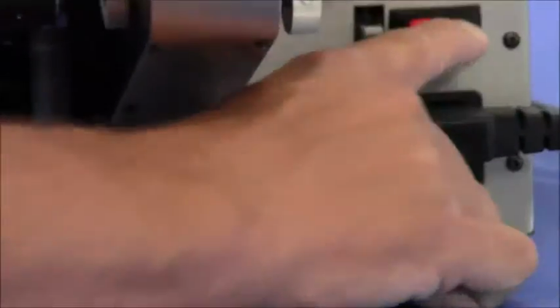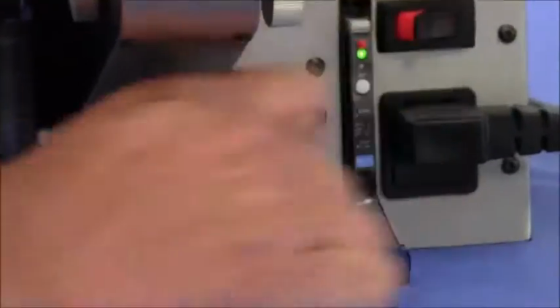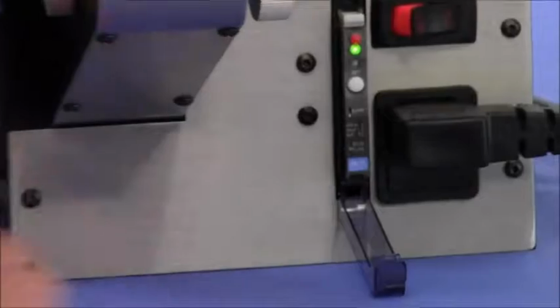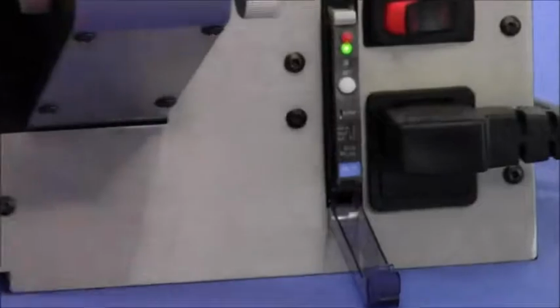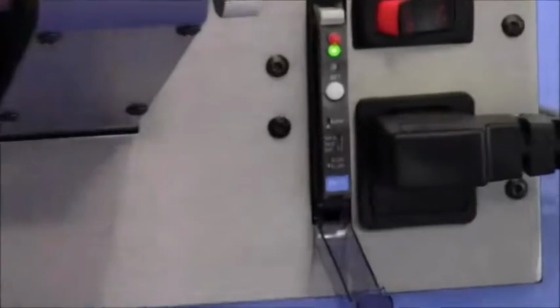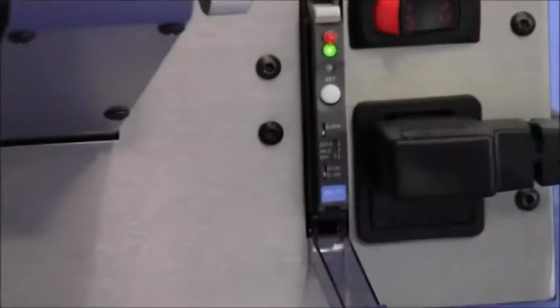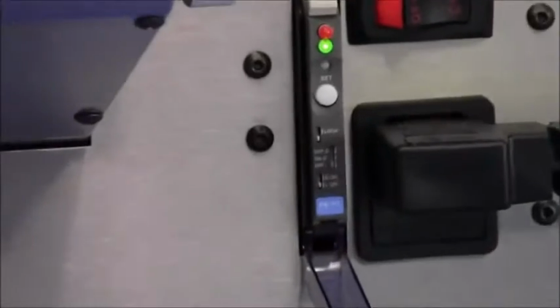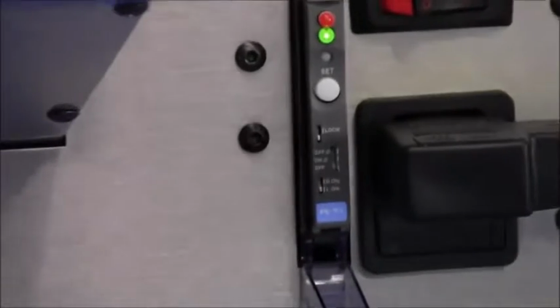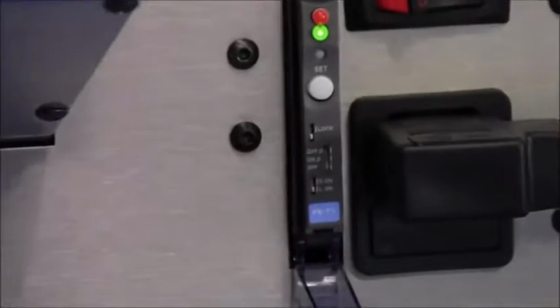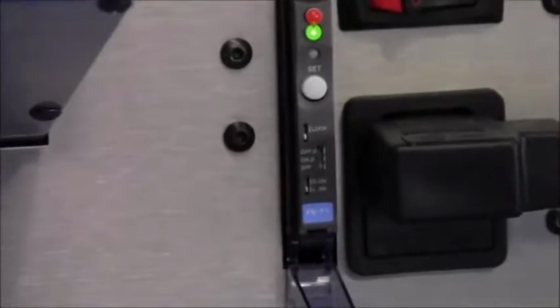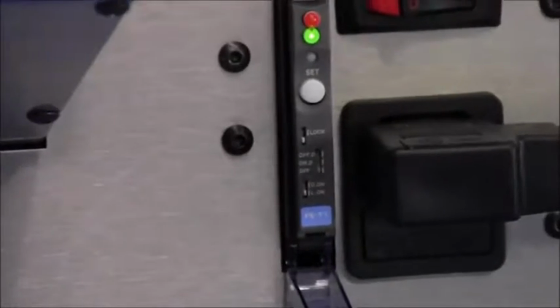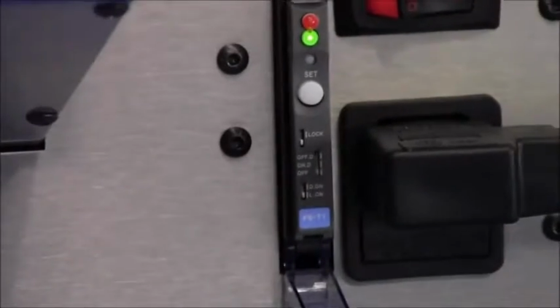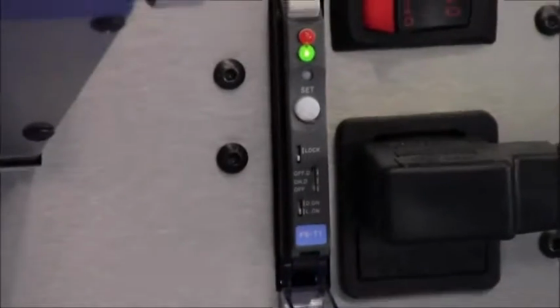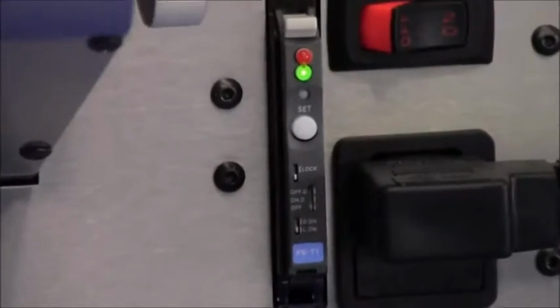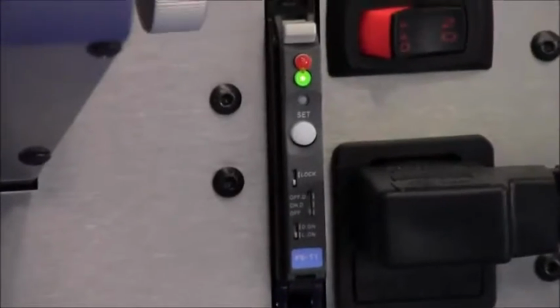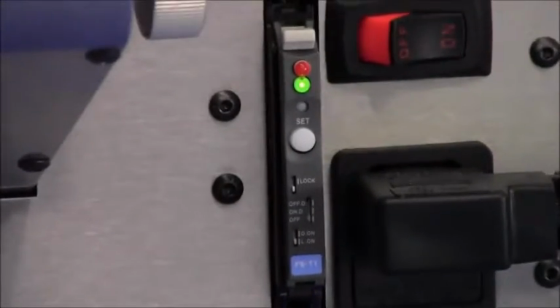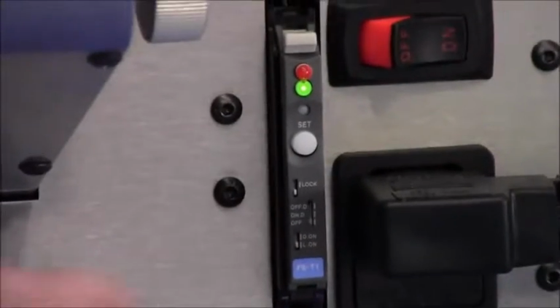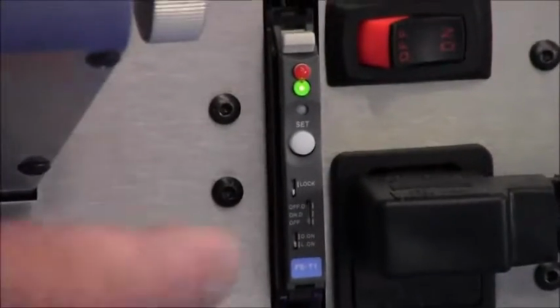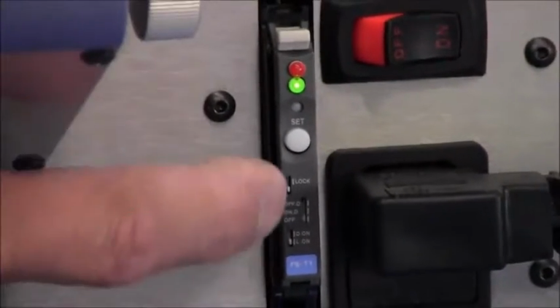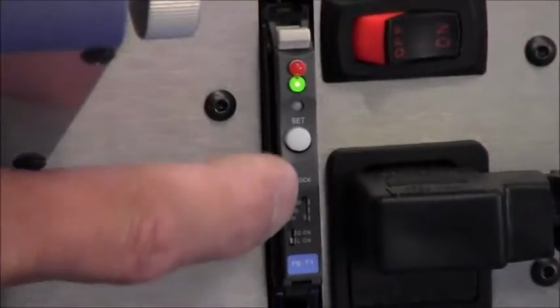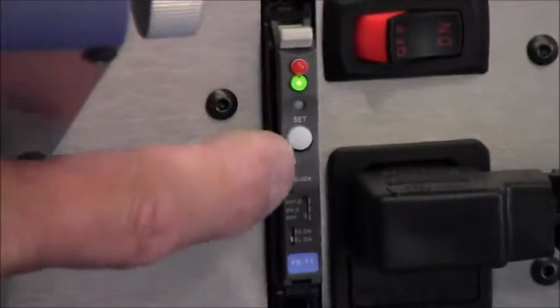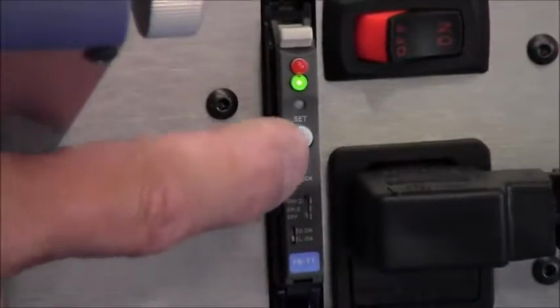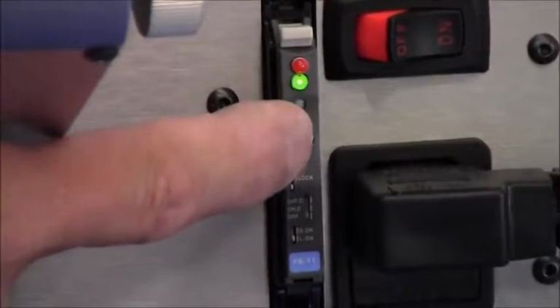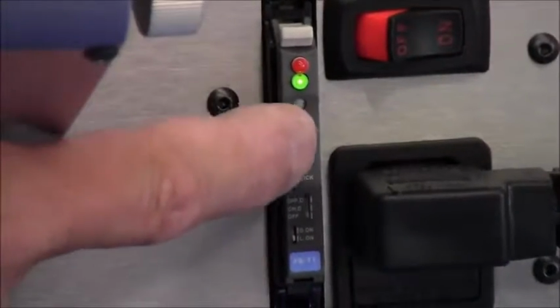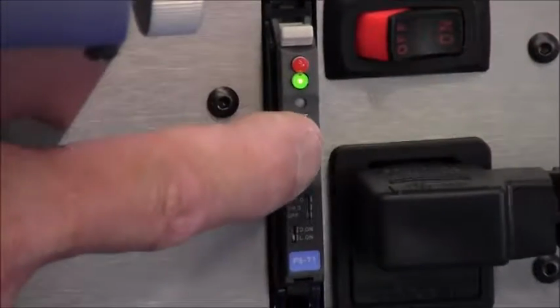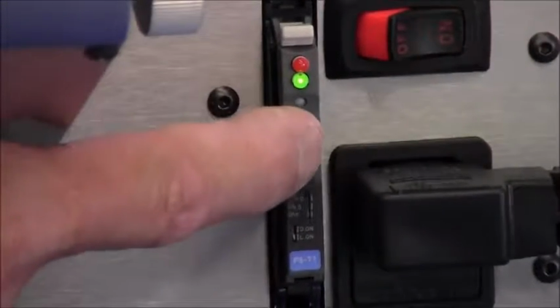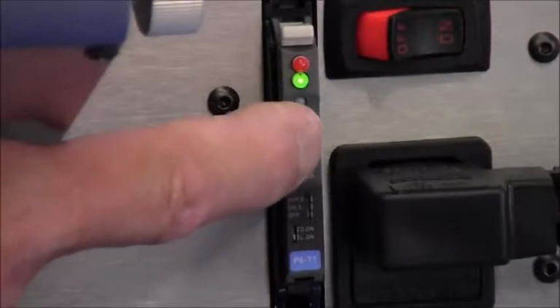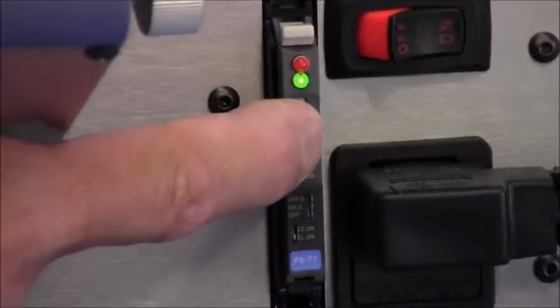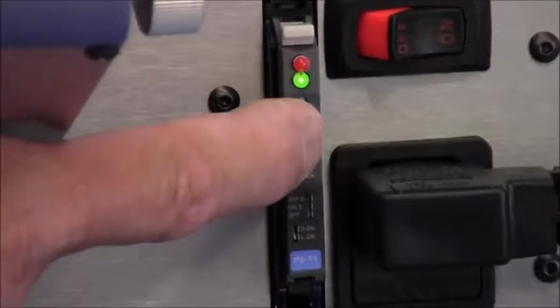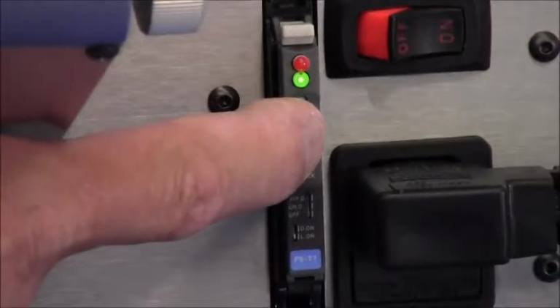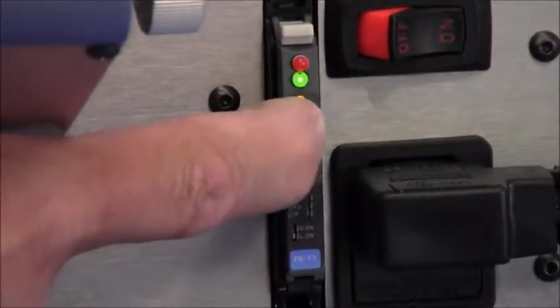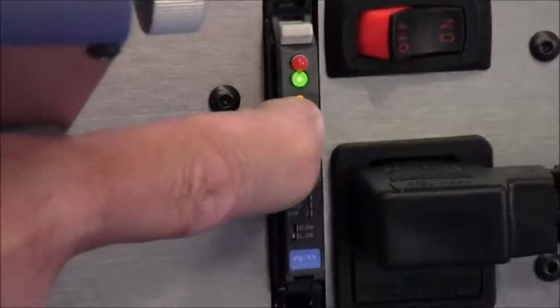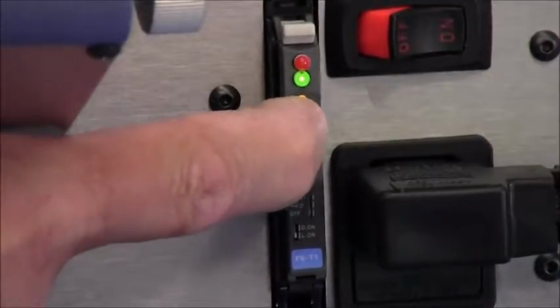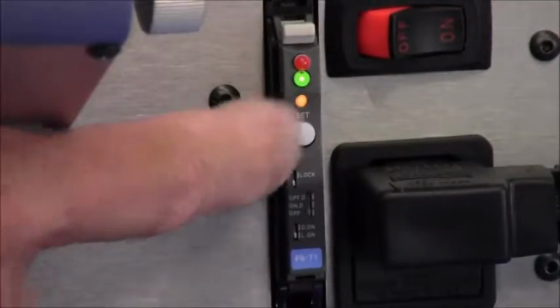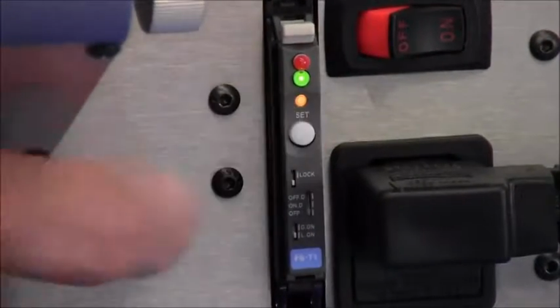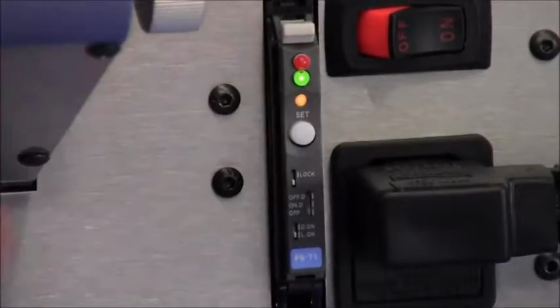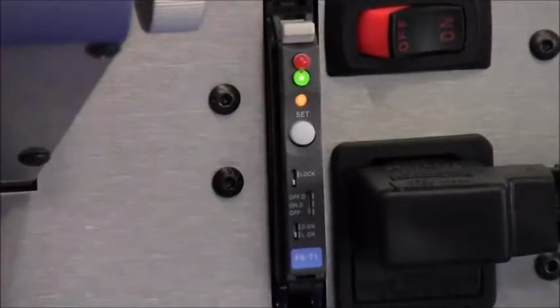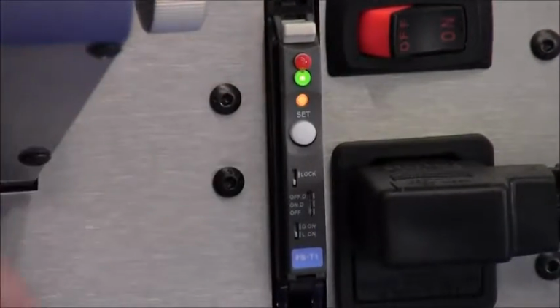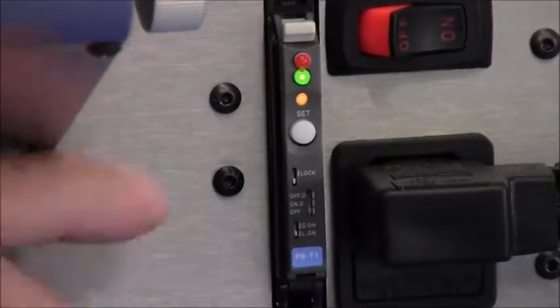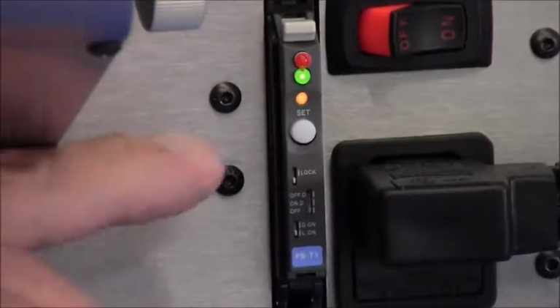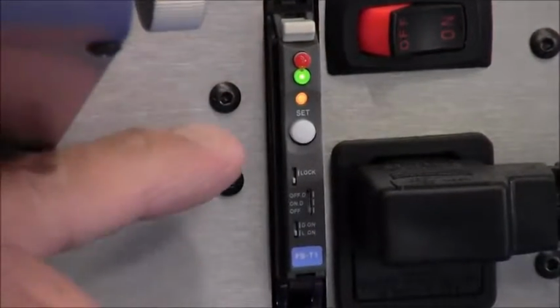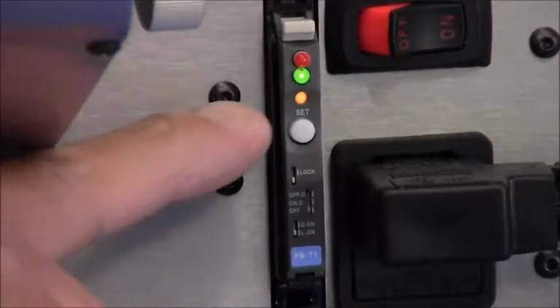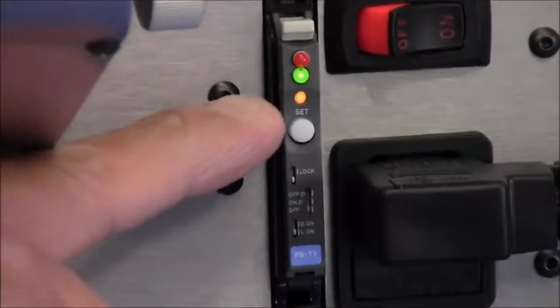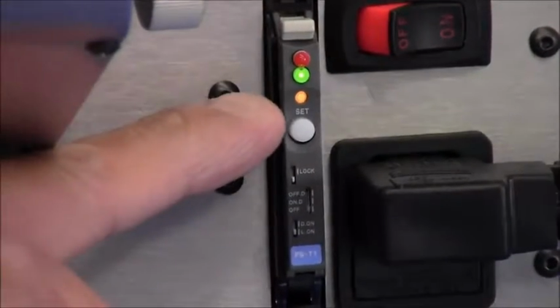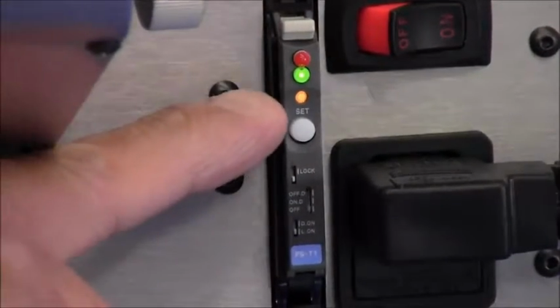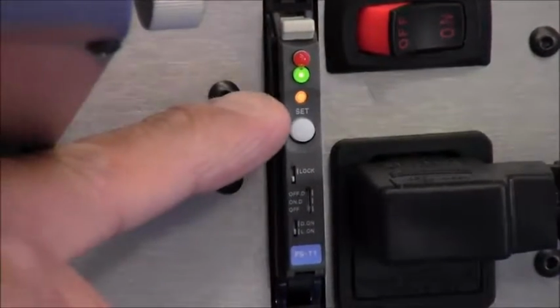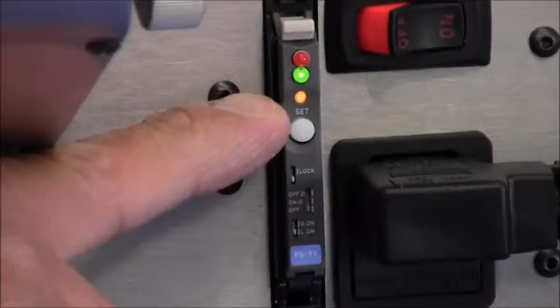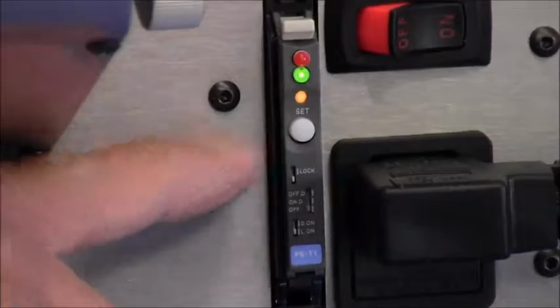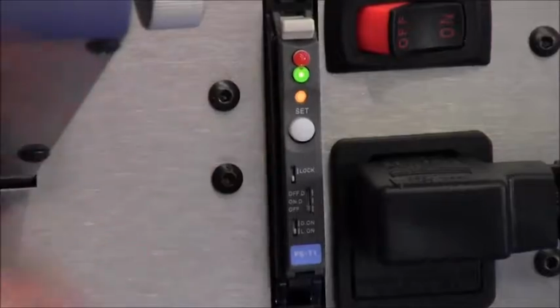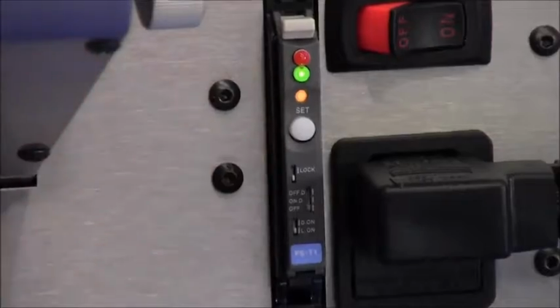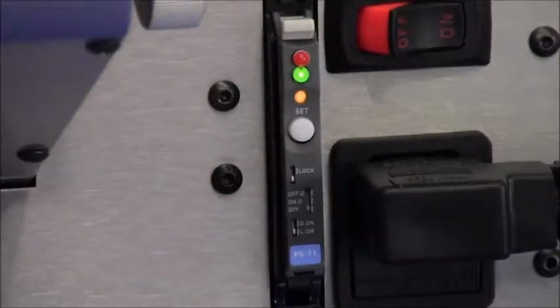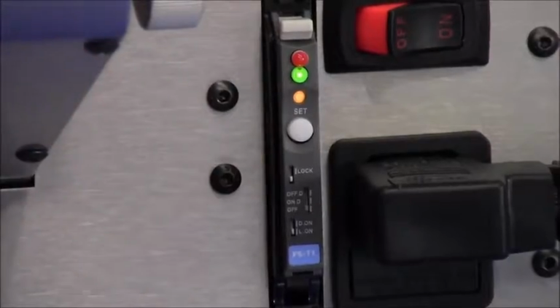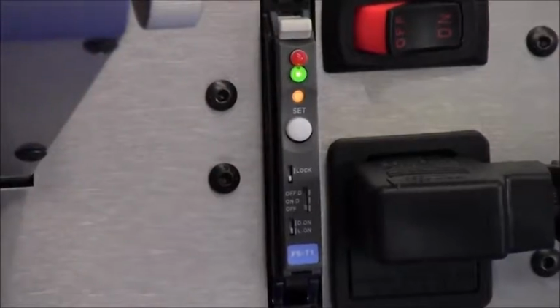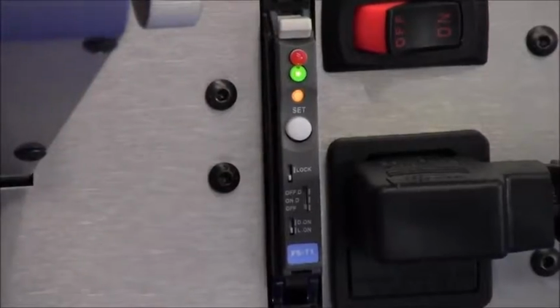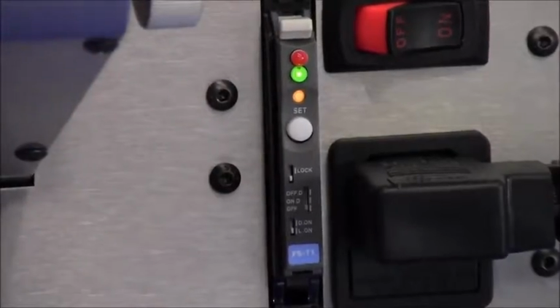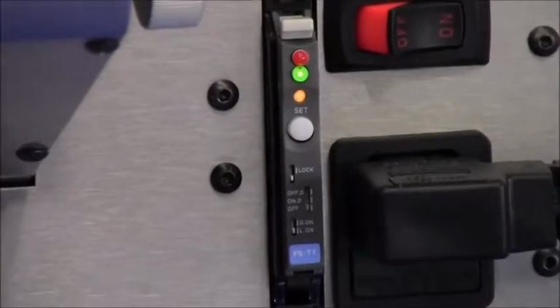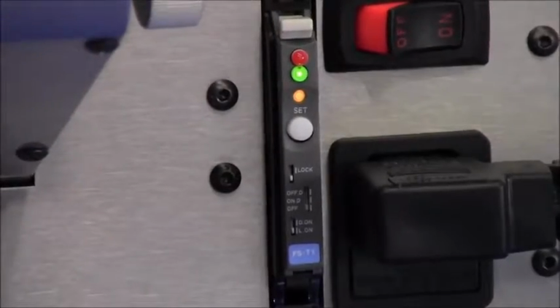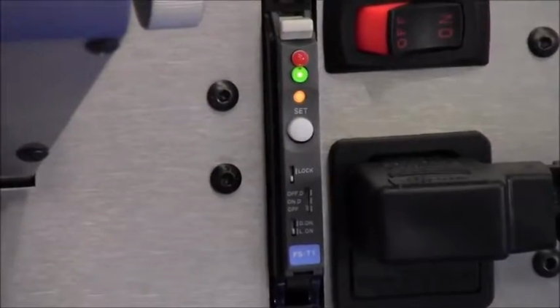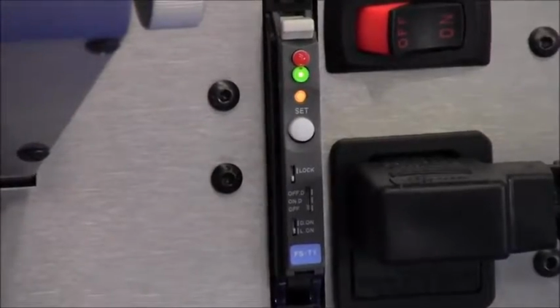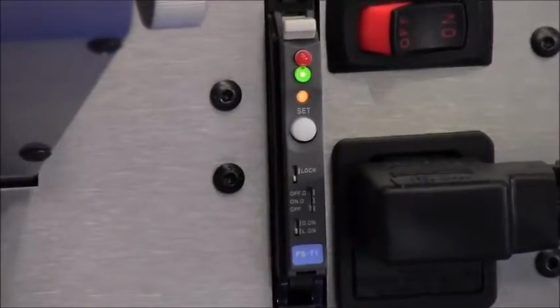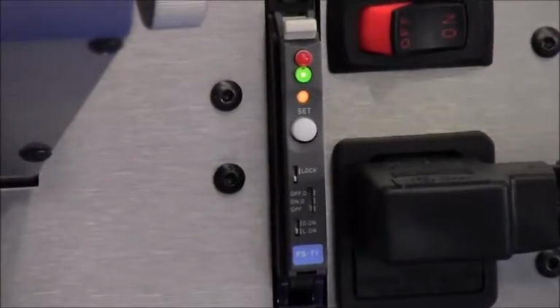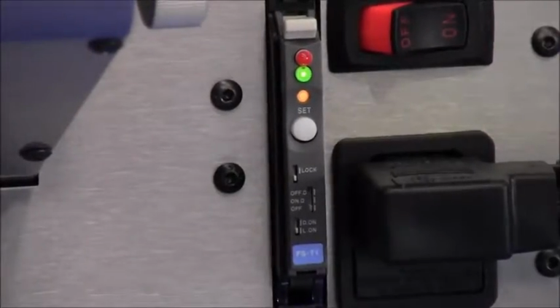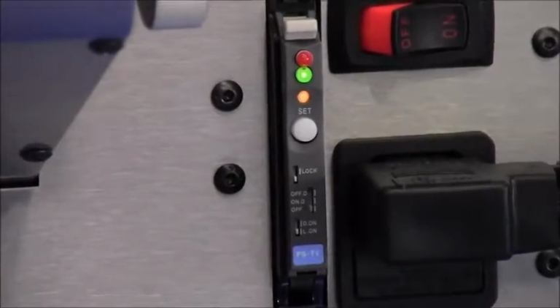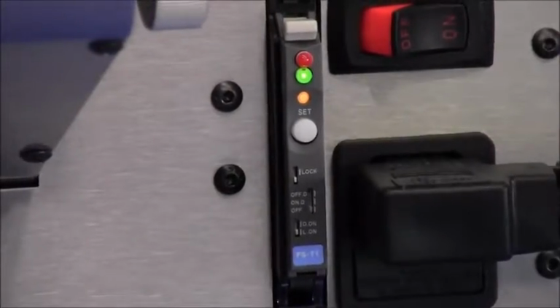With the double thickness between the optics, press the white set button one time and the small amber light will go on.